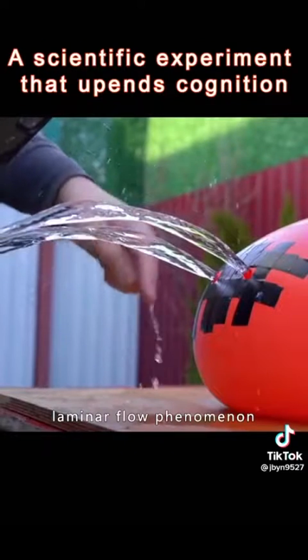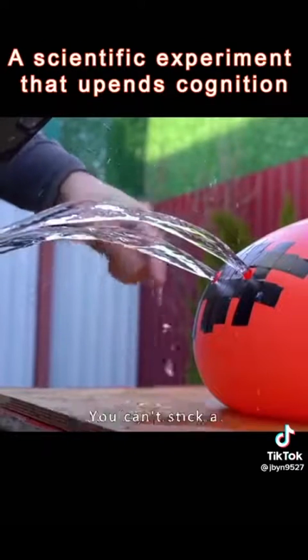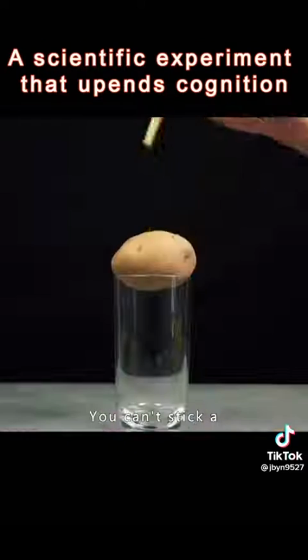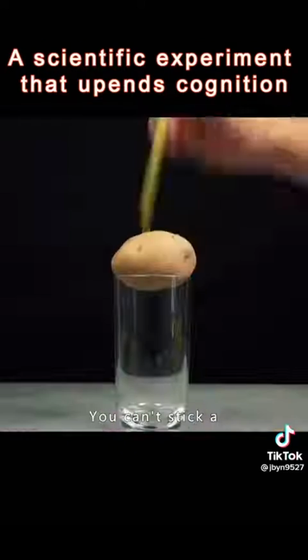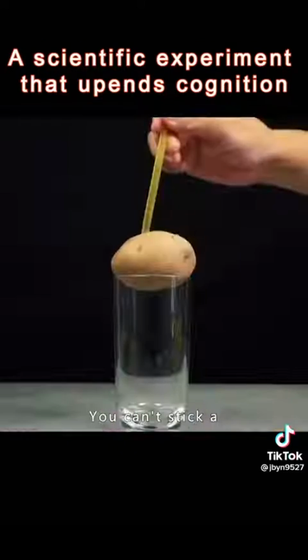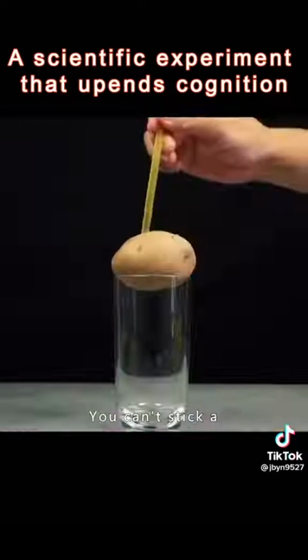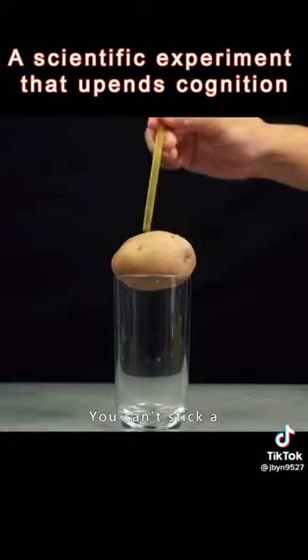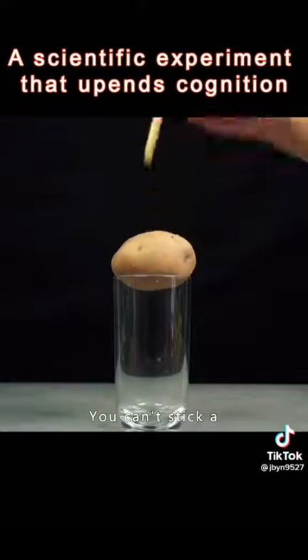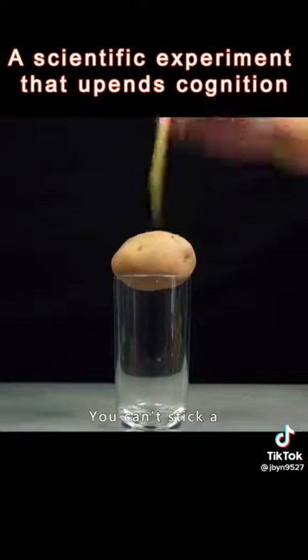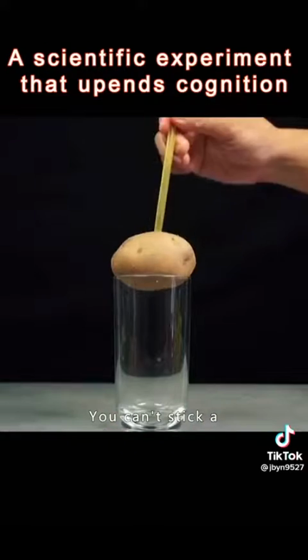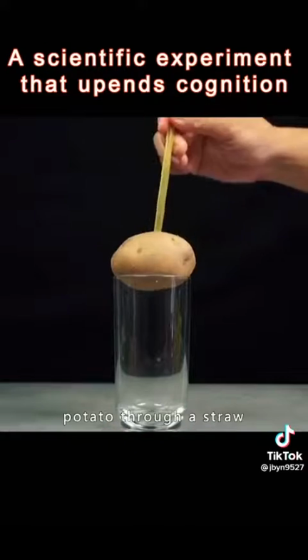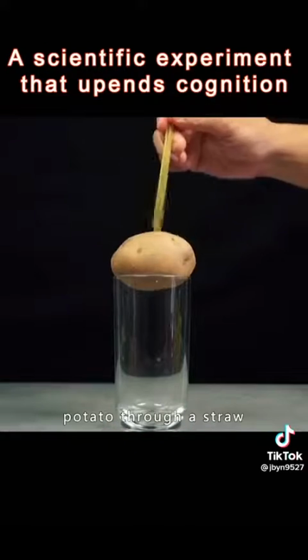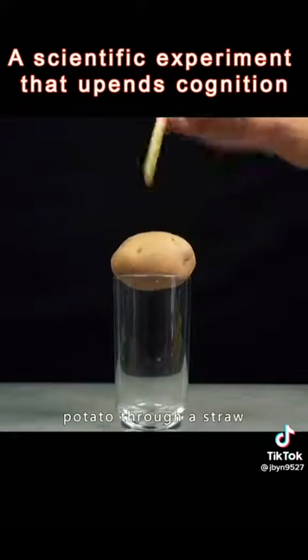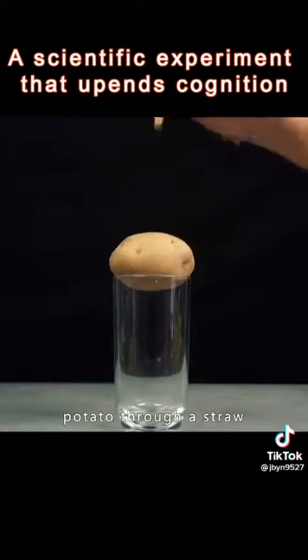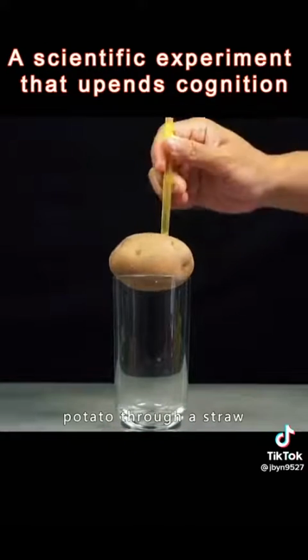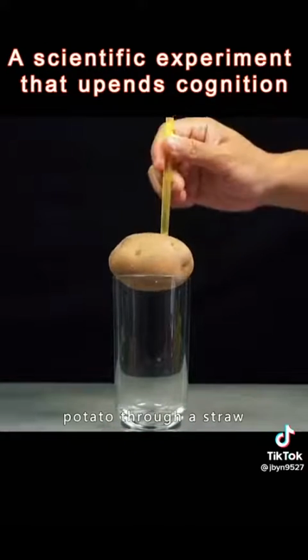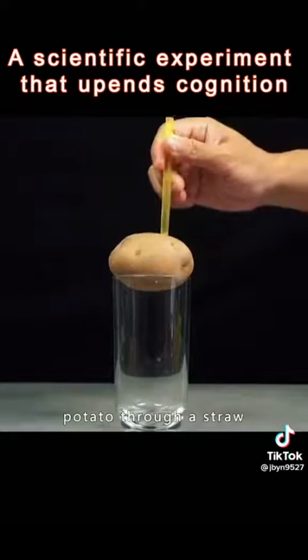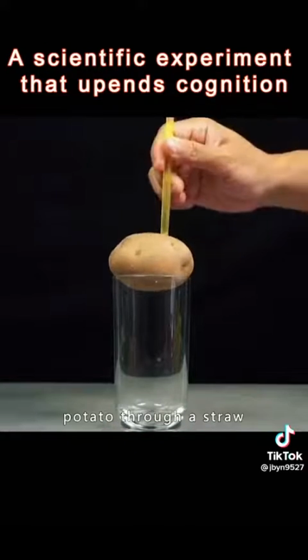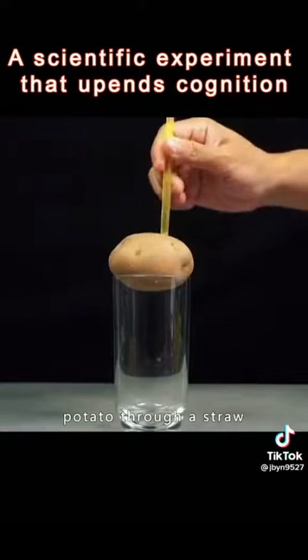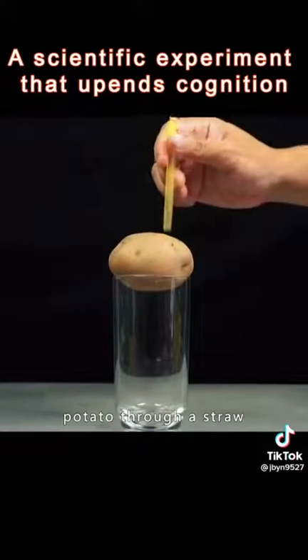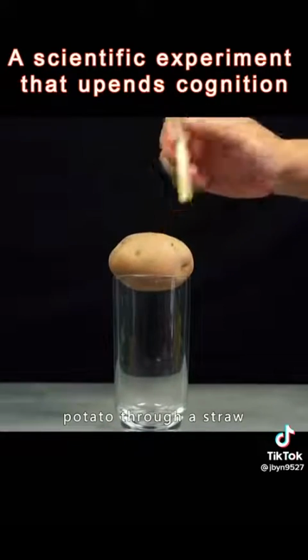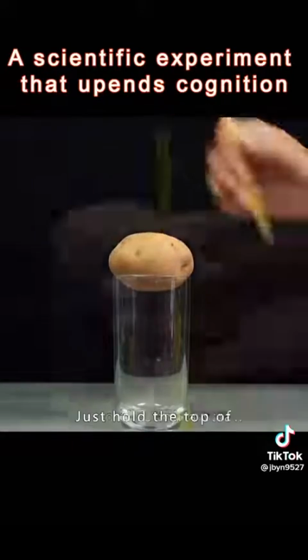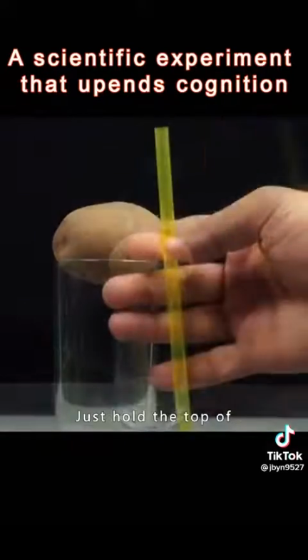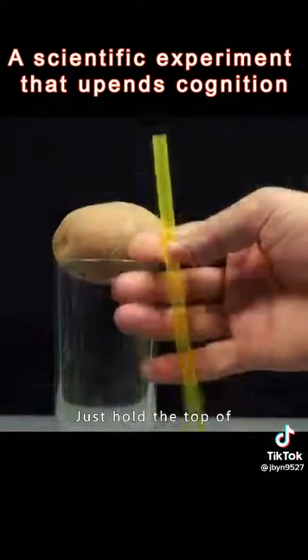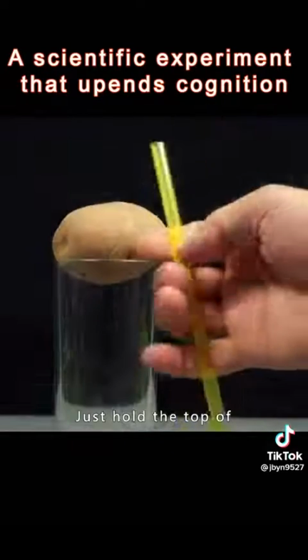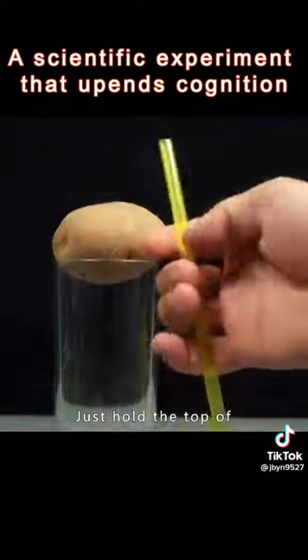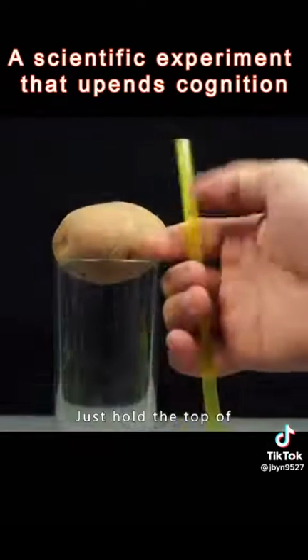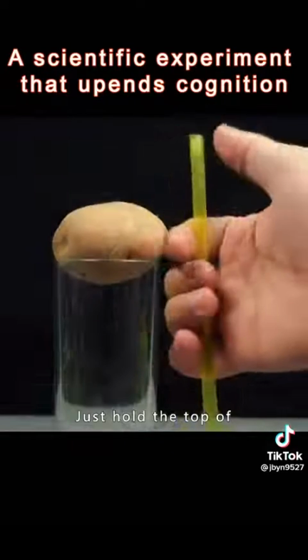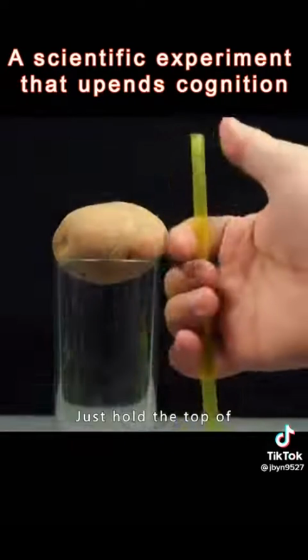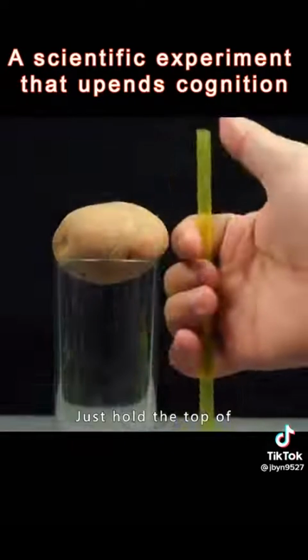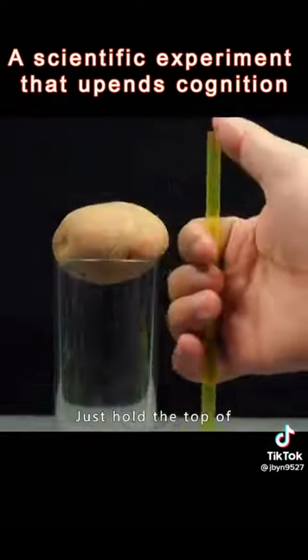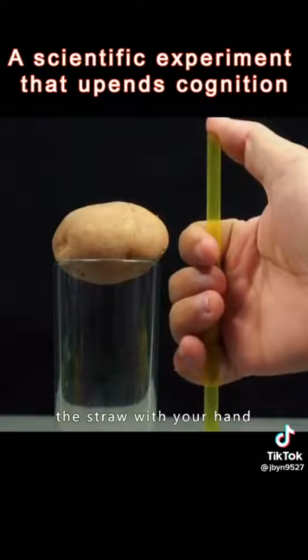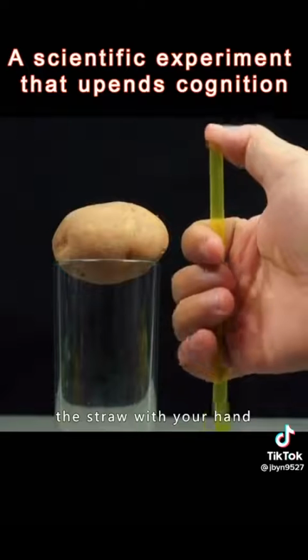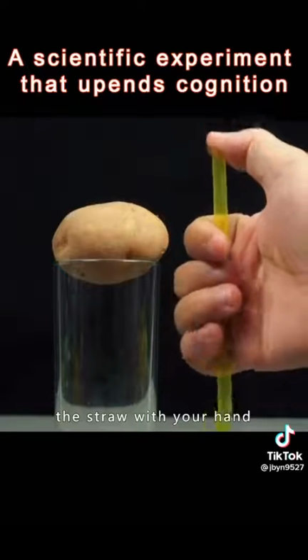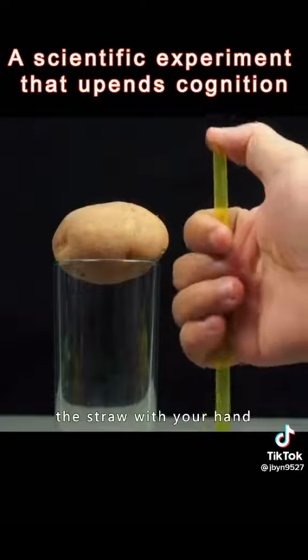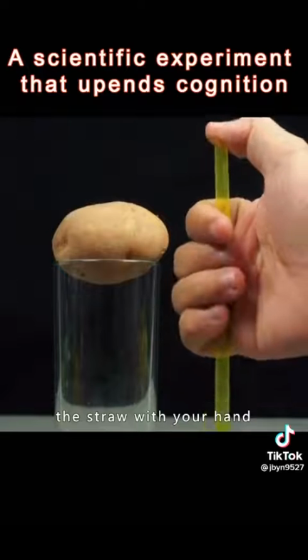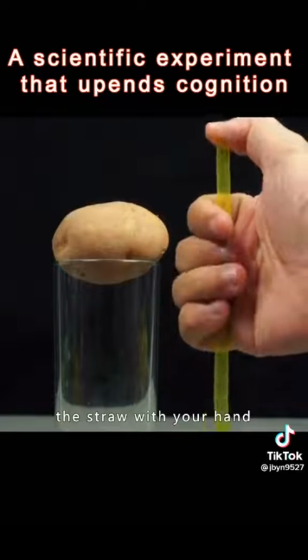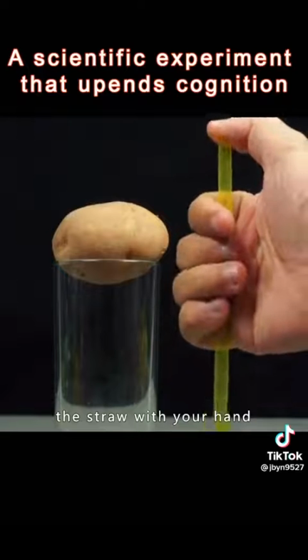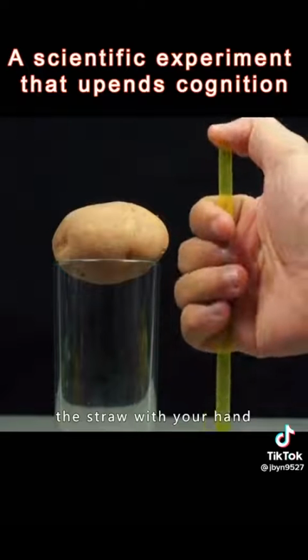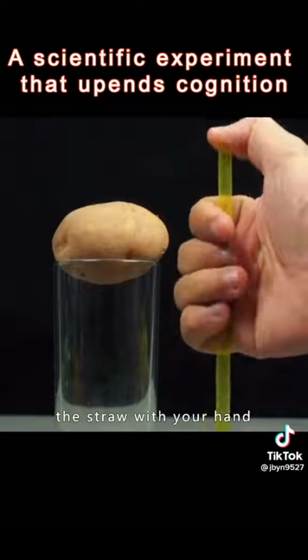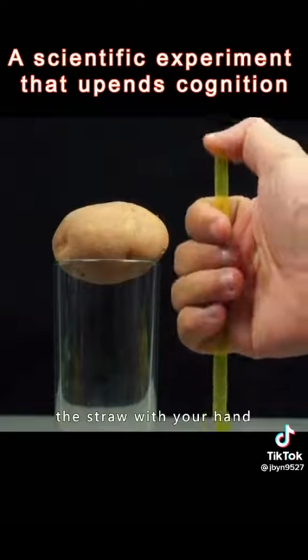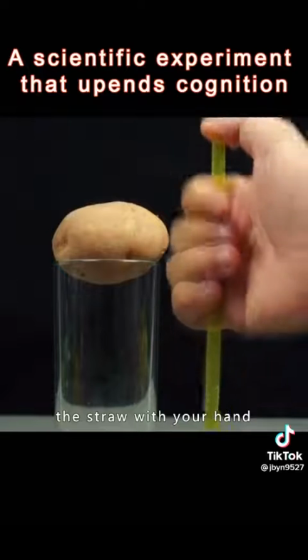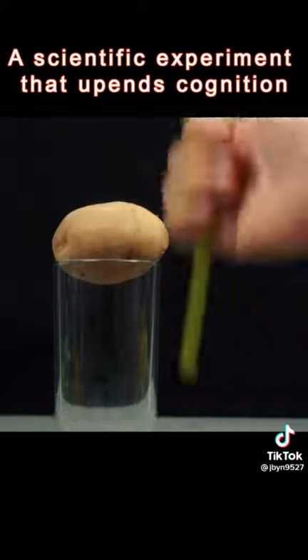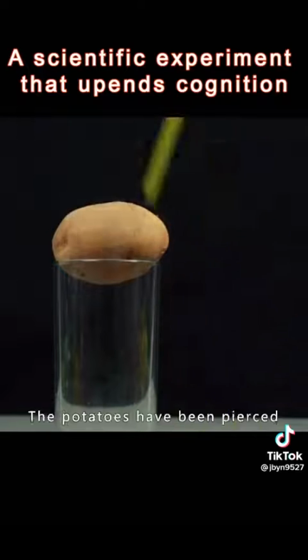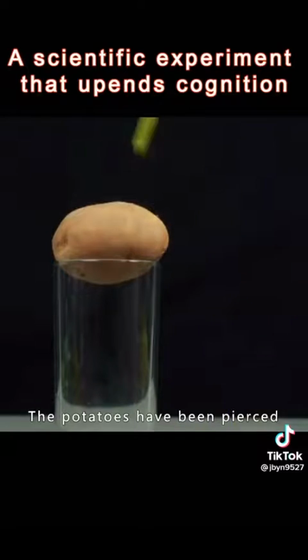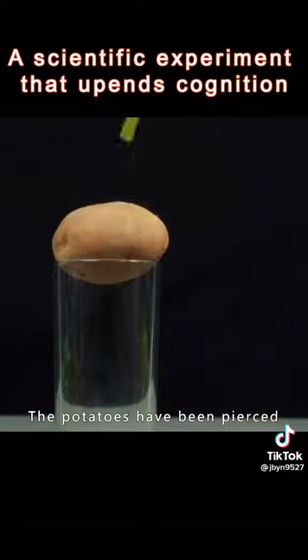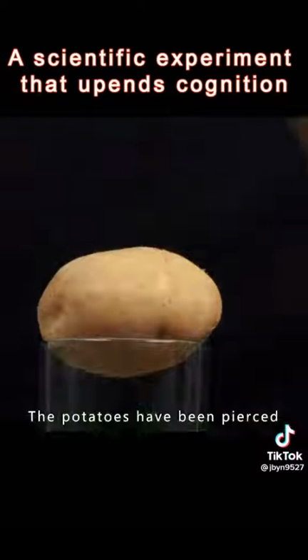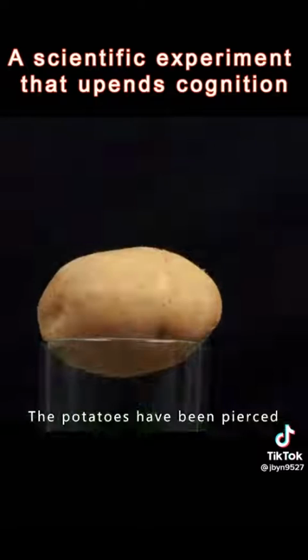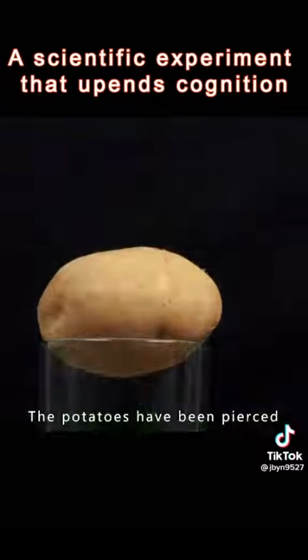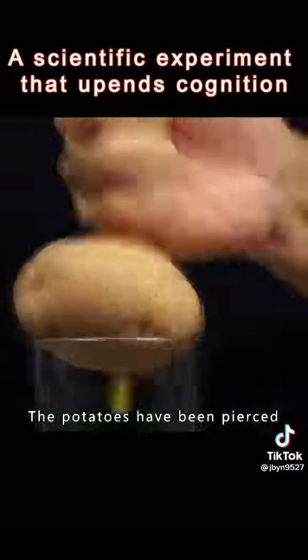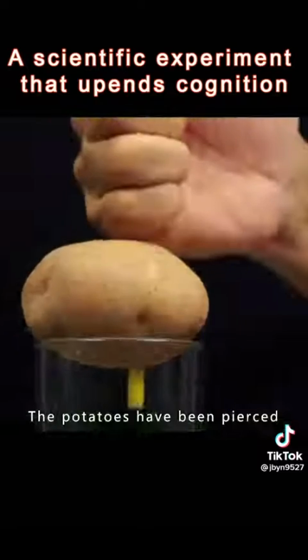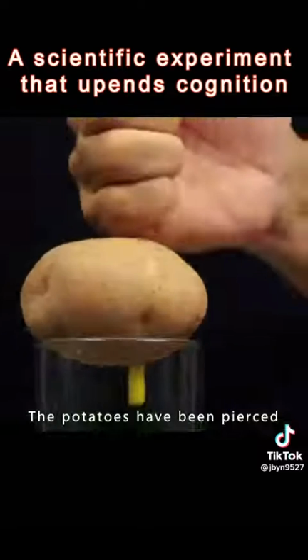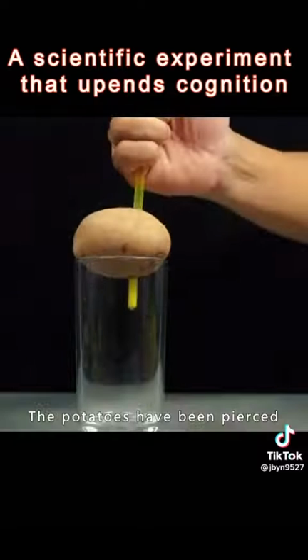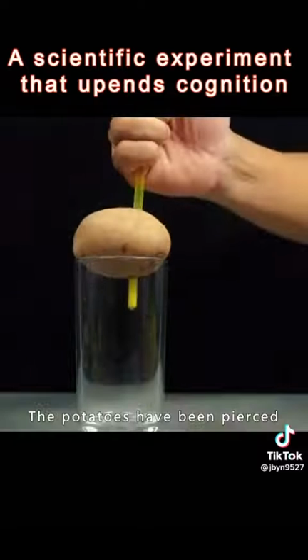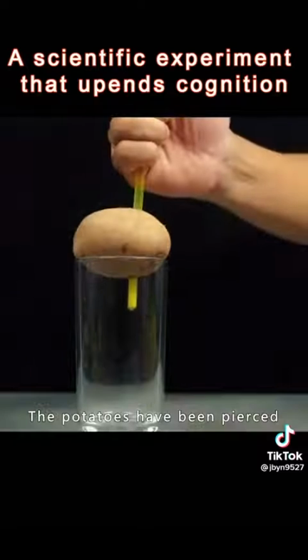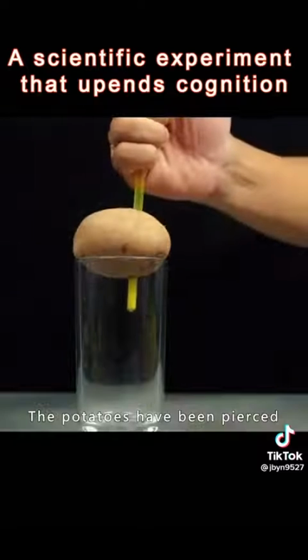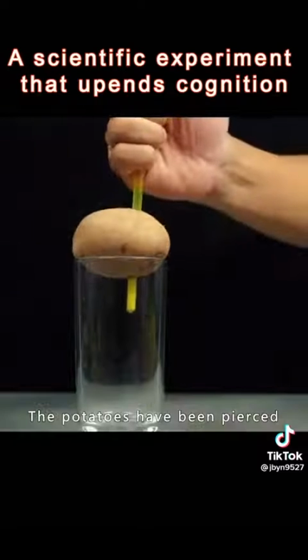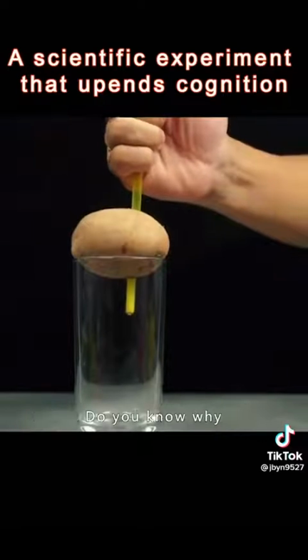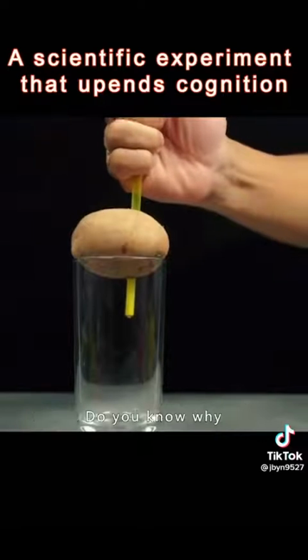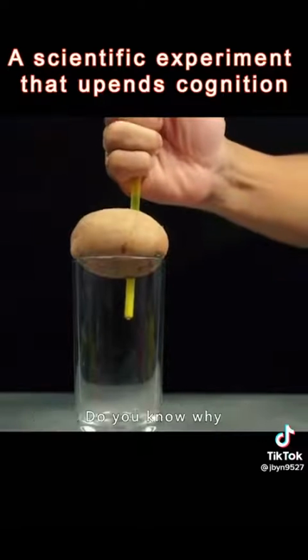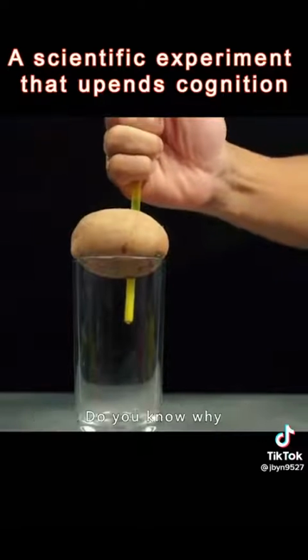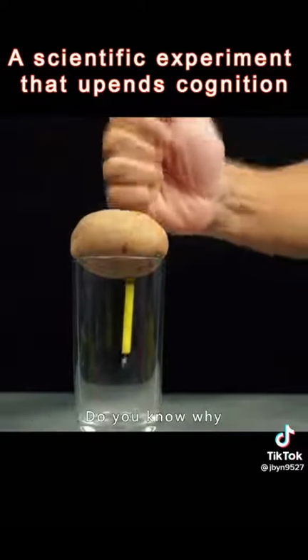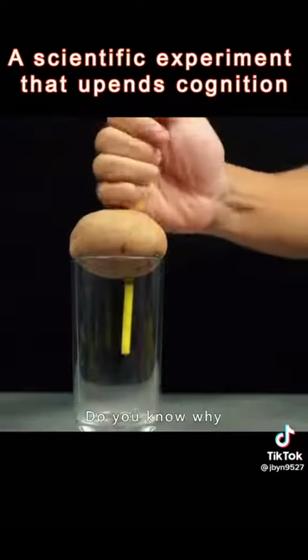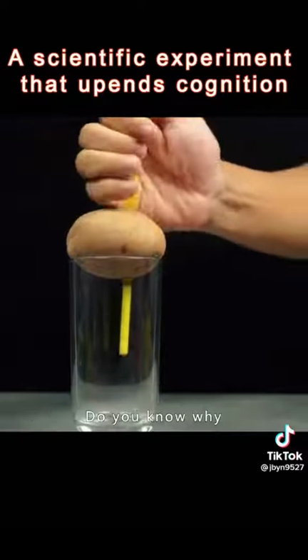You can't stick a potato through a straw — just hold the top of the straw with your hand, and the potato has been pierced. Do you know why?